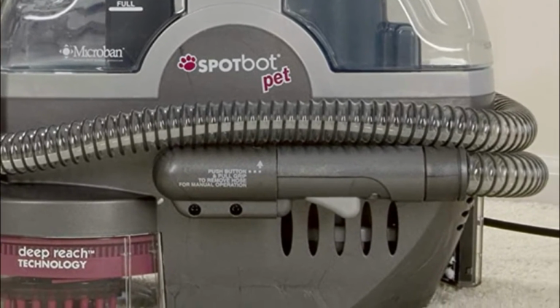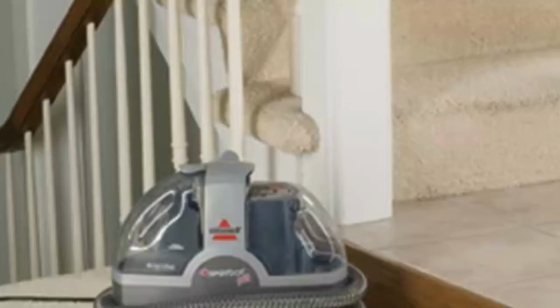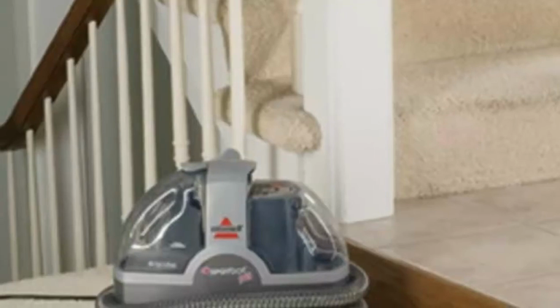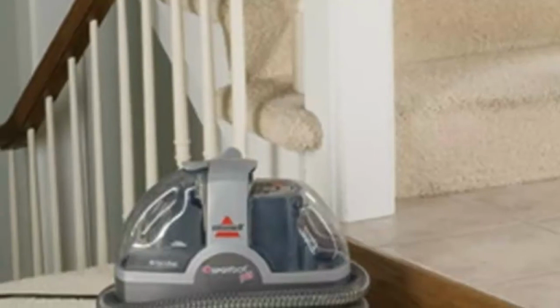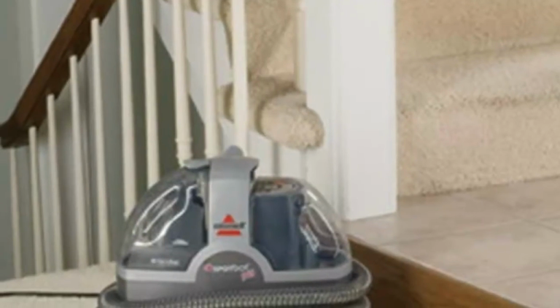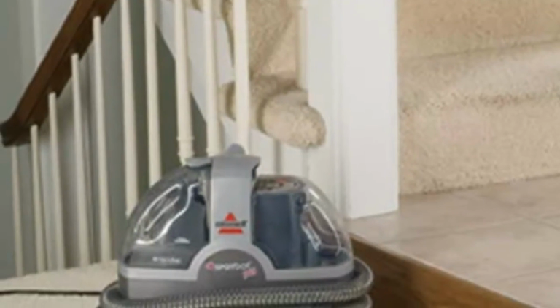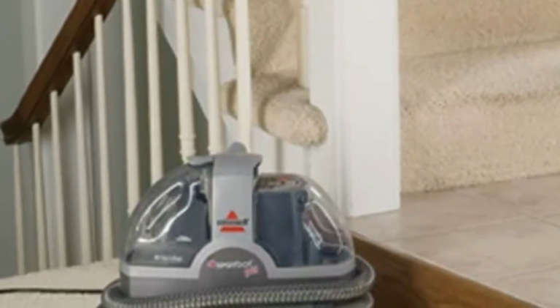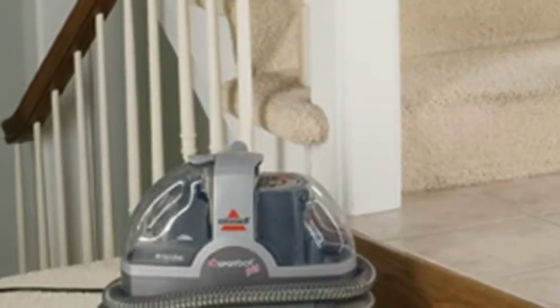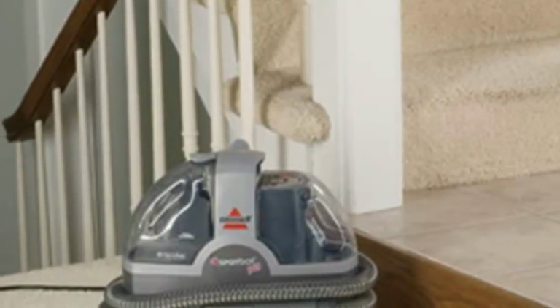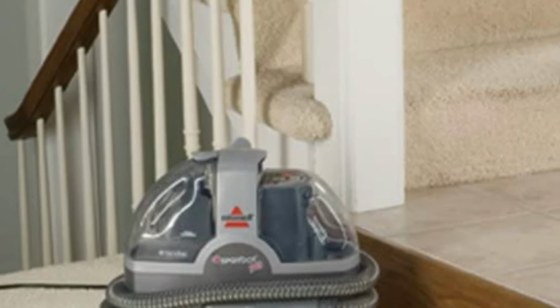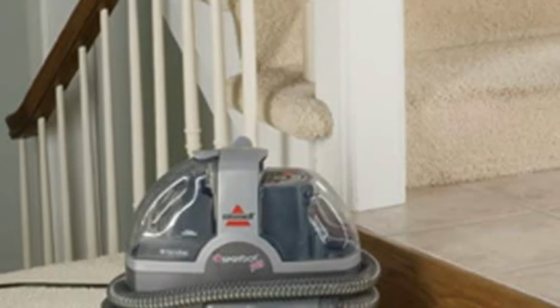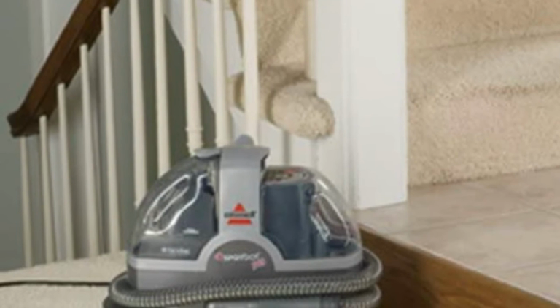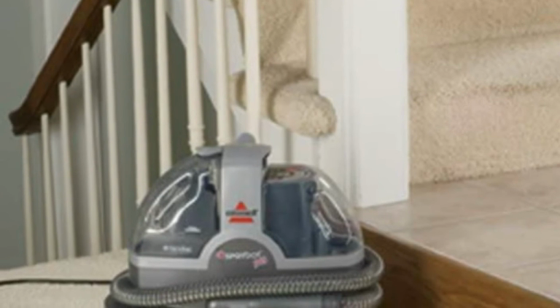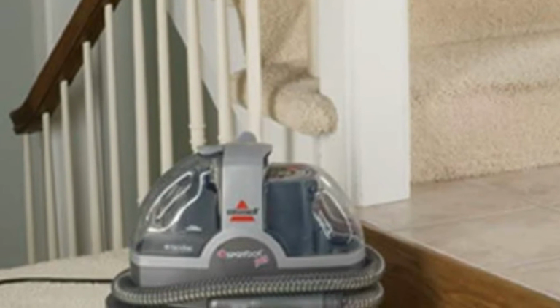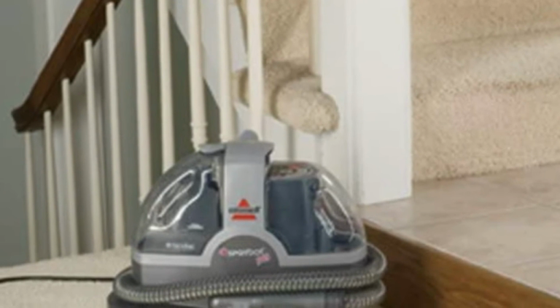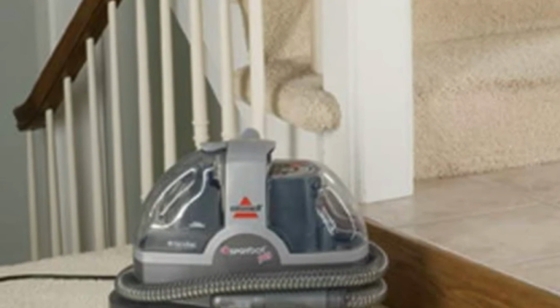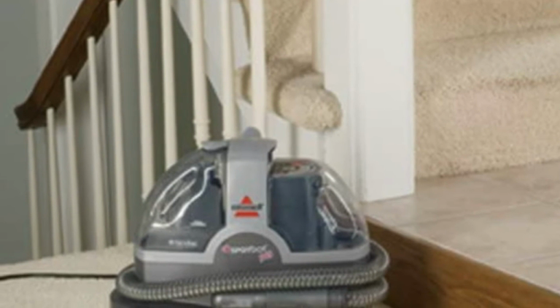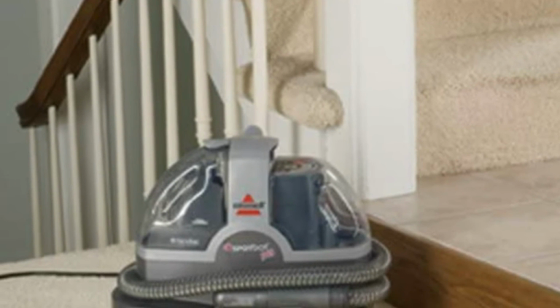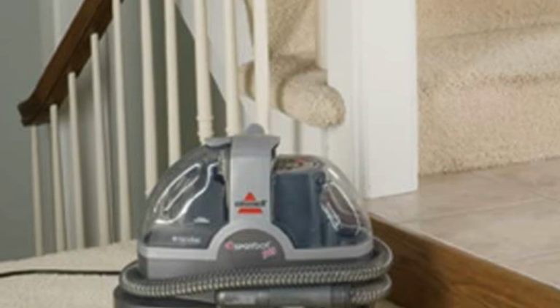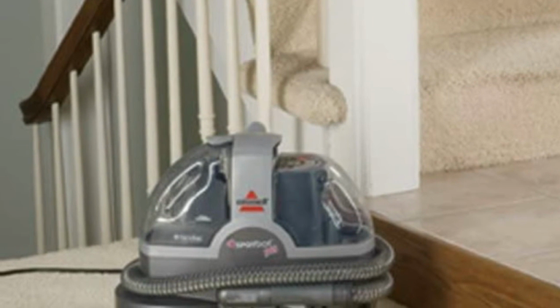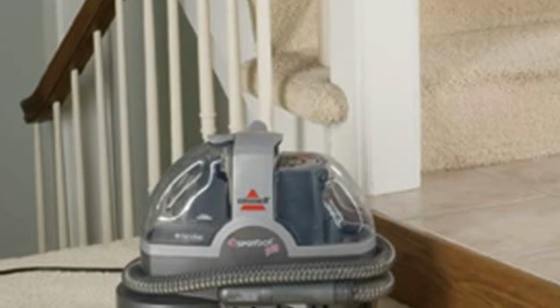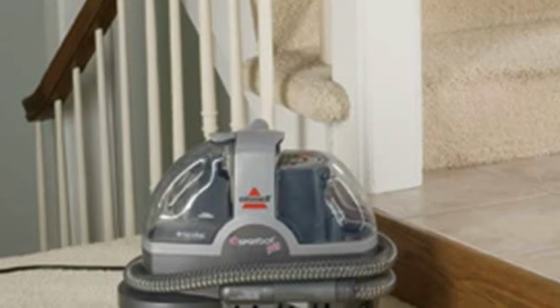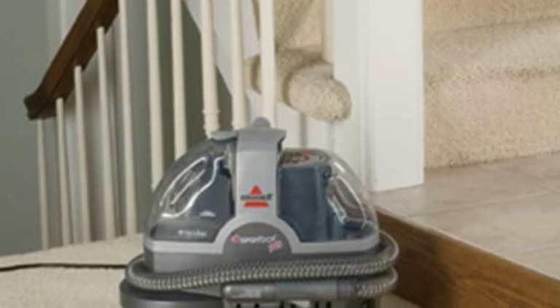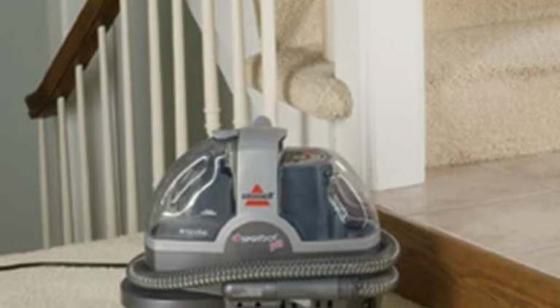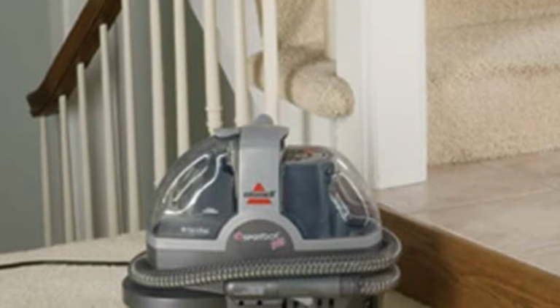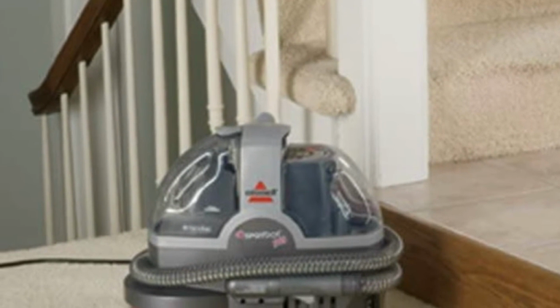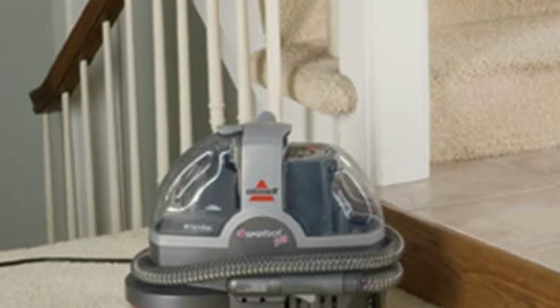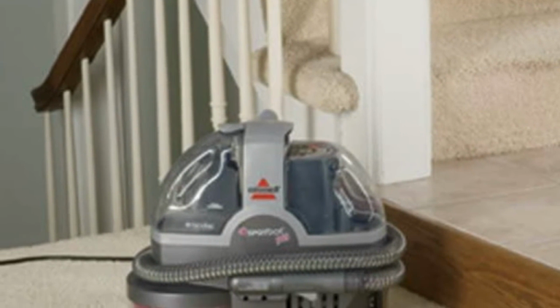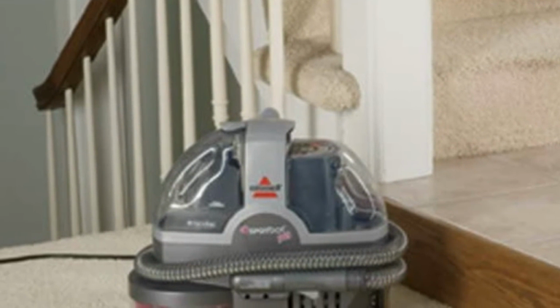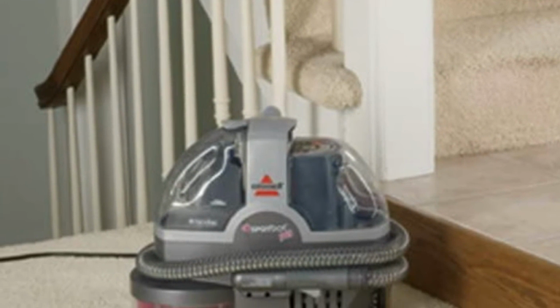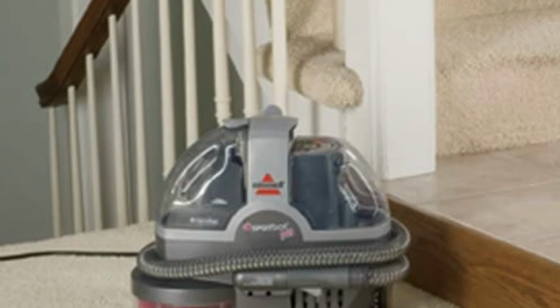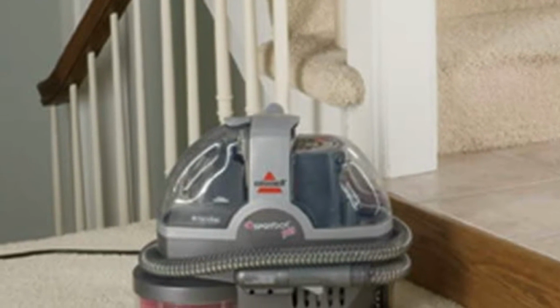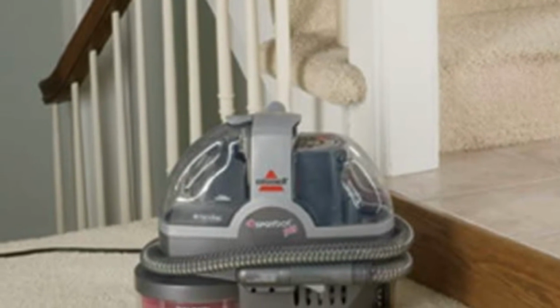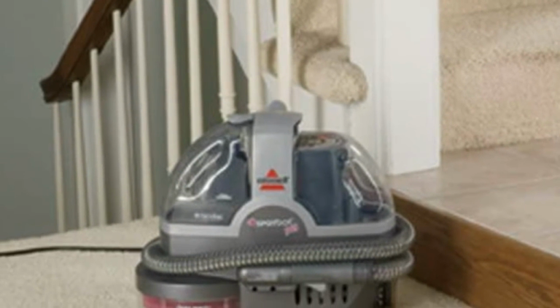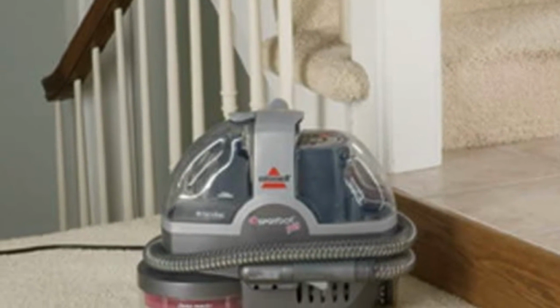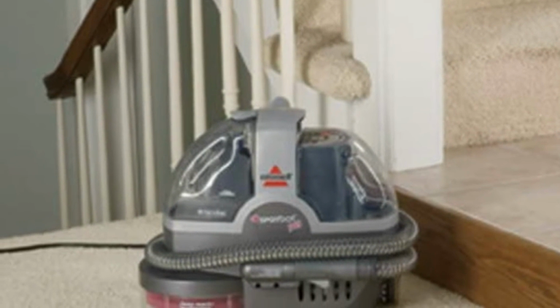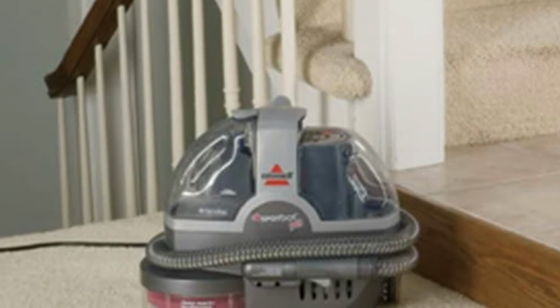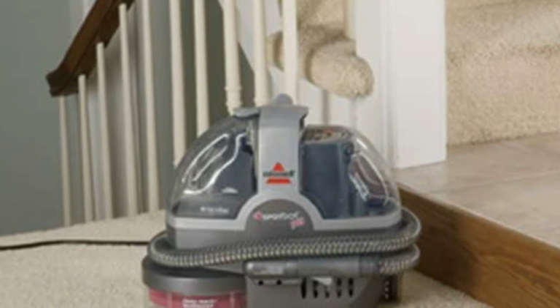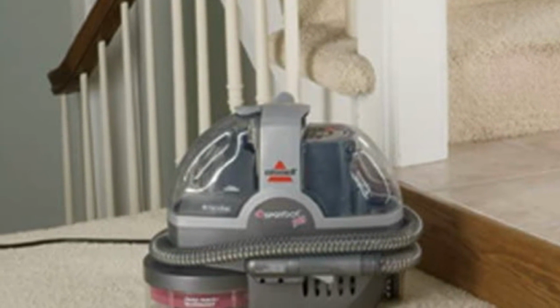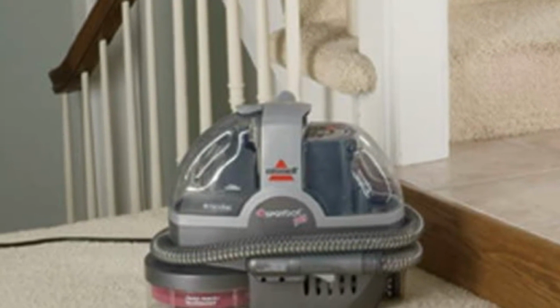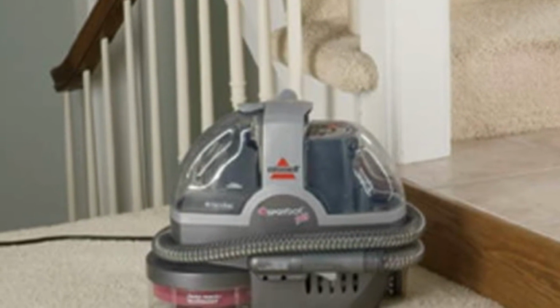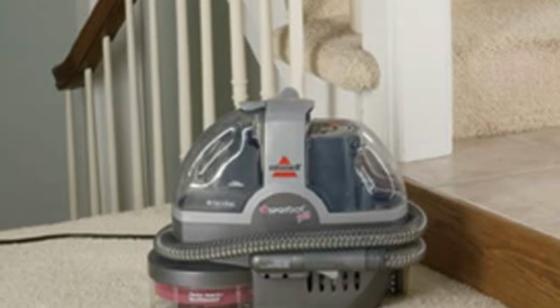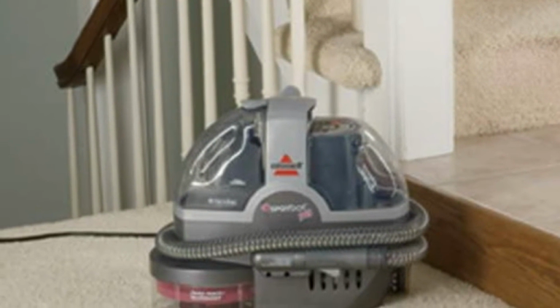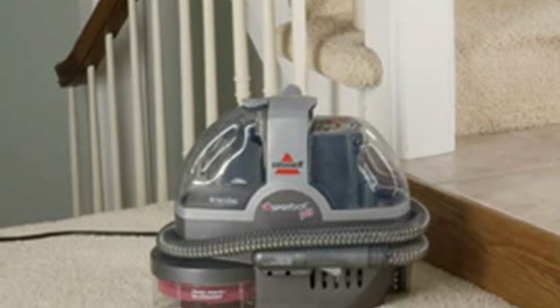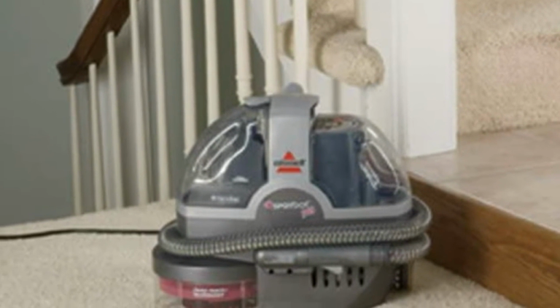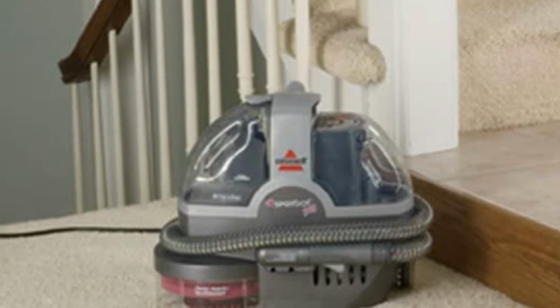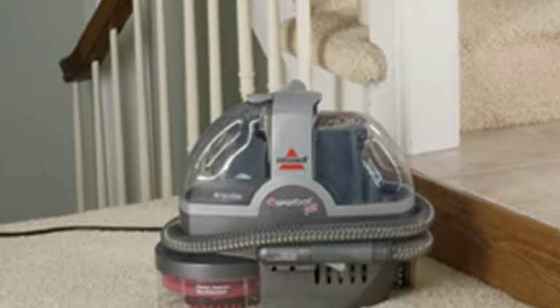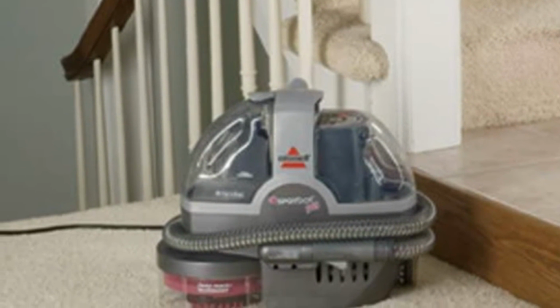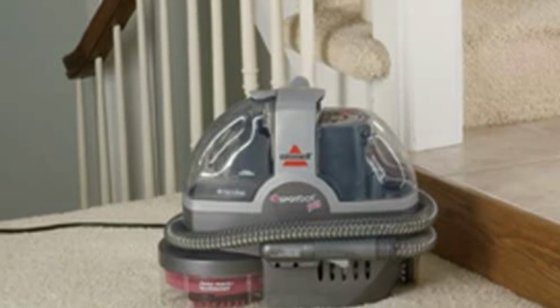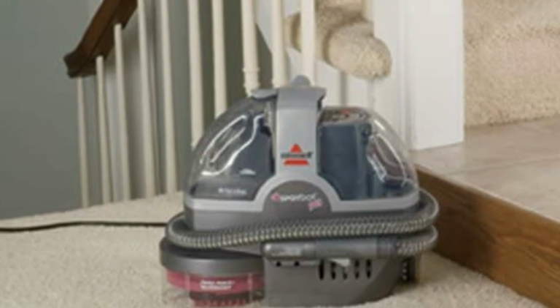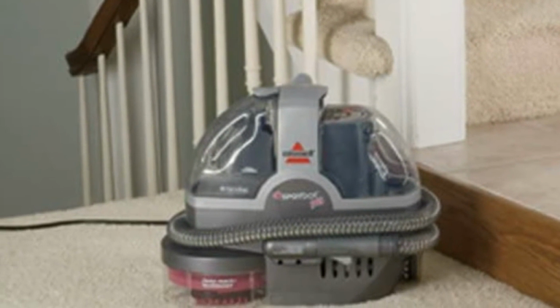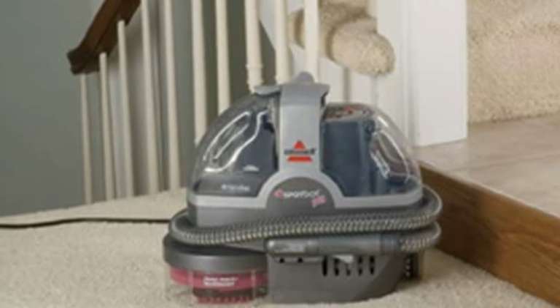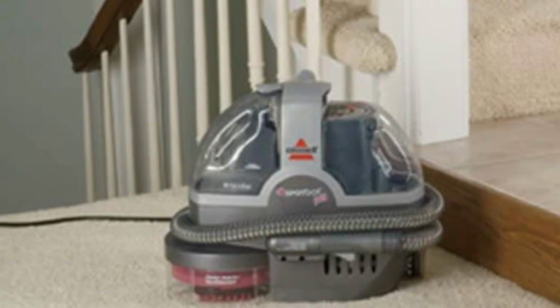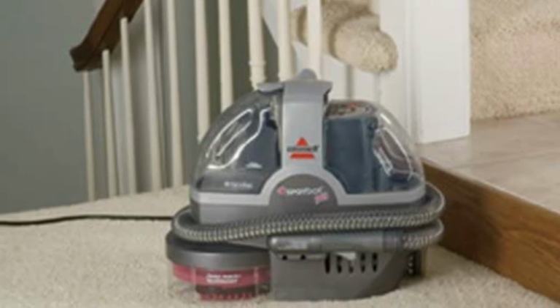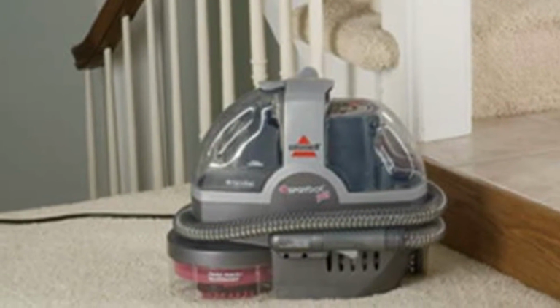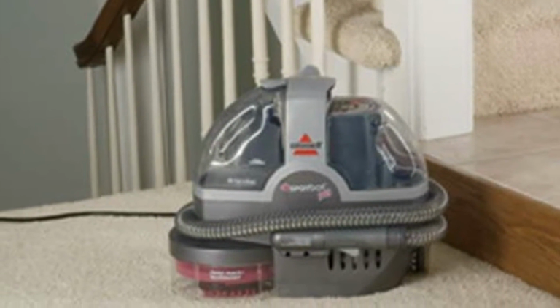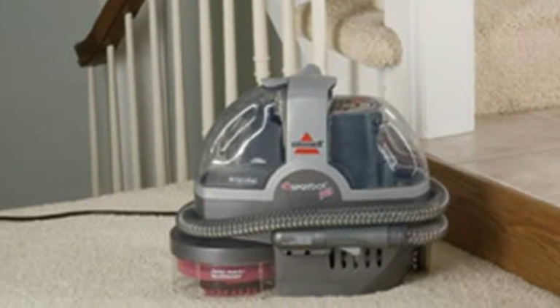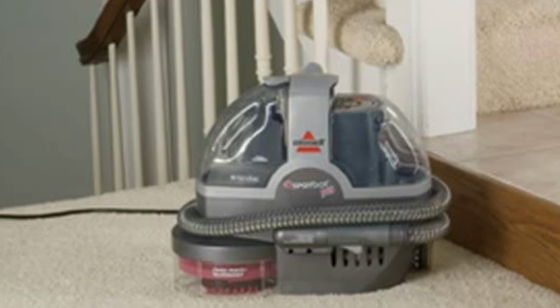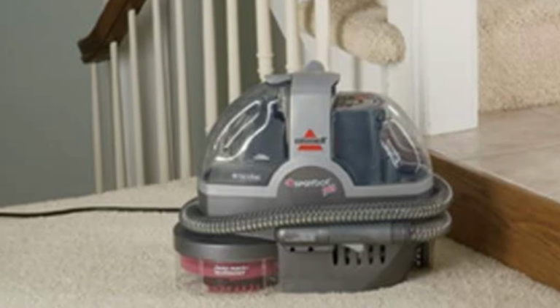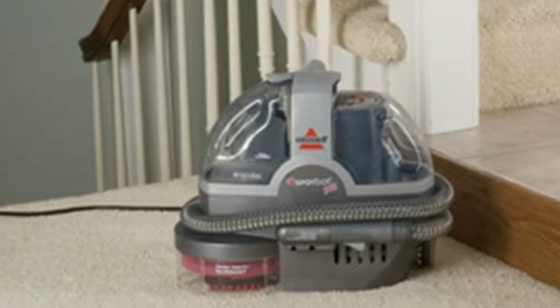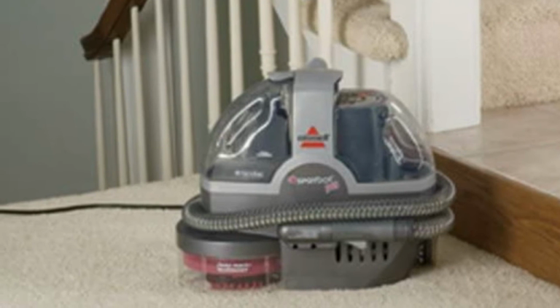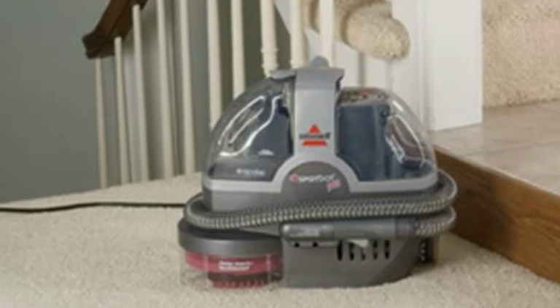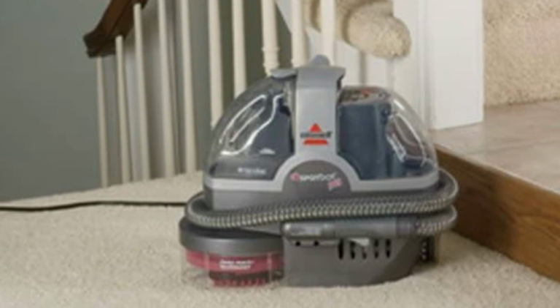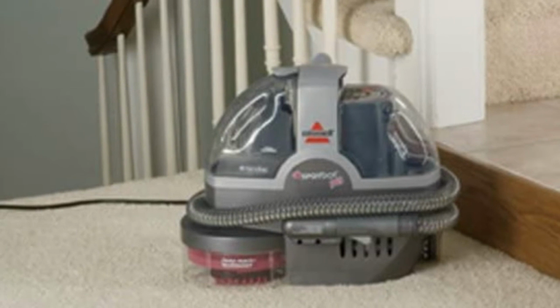Every Bissell purchase helps save pets. Bissell proudly supports Bissell Pet Foundation and its mission to help save homeless pets.